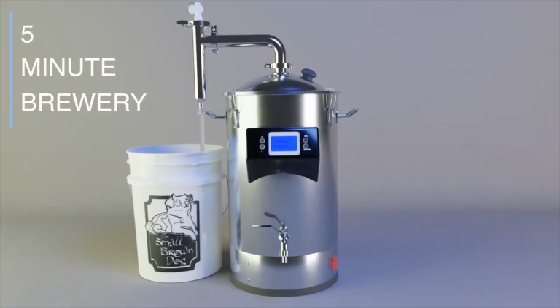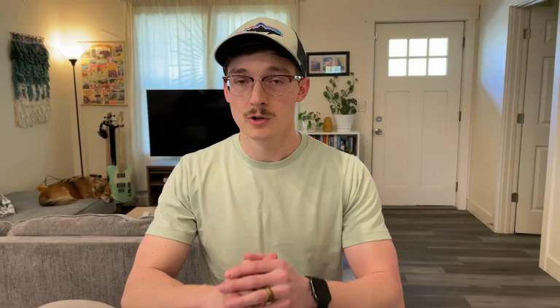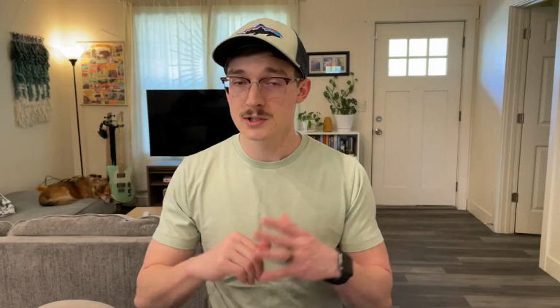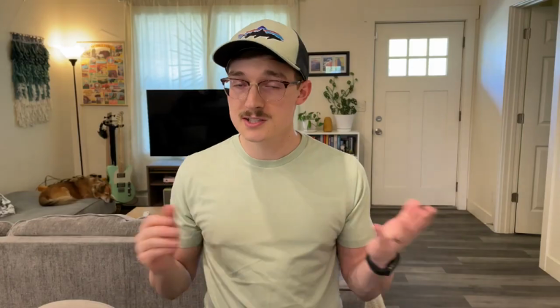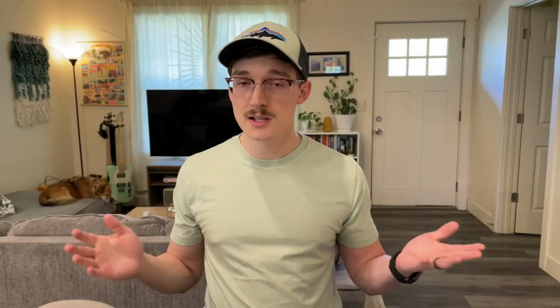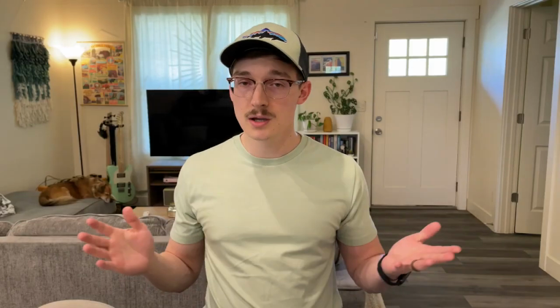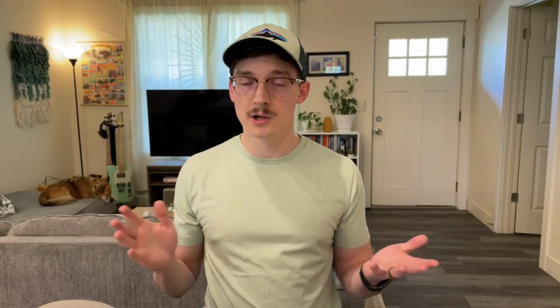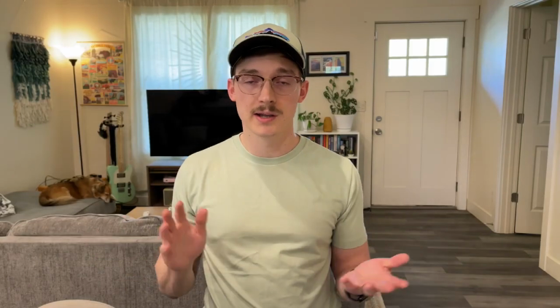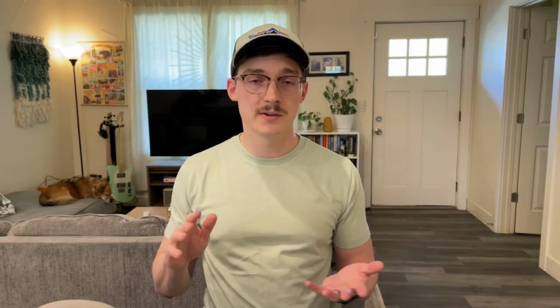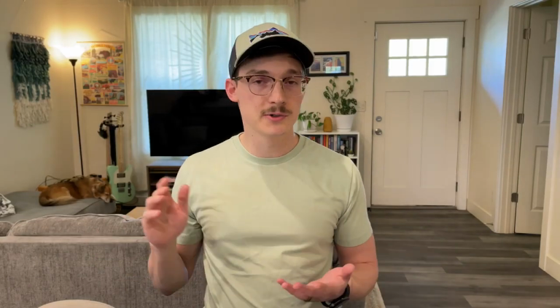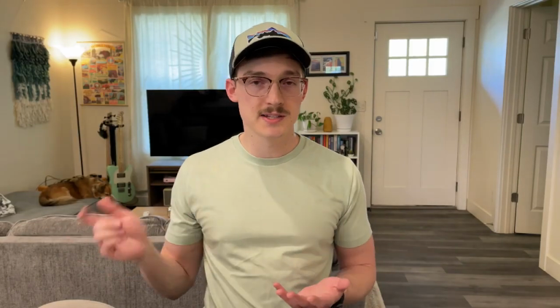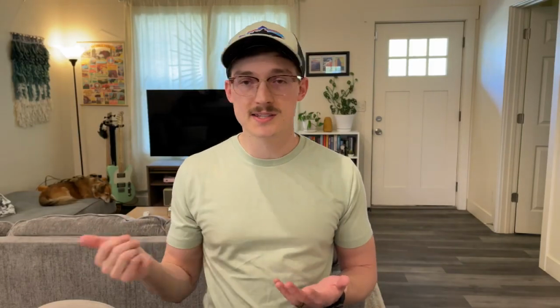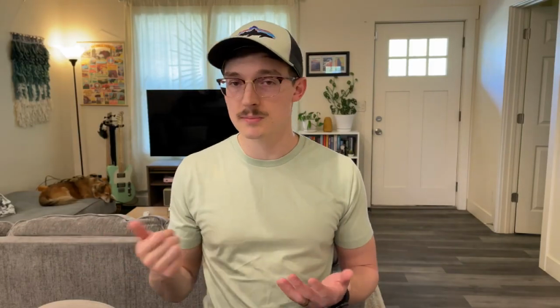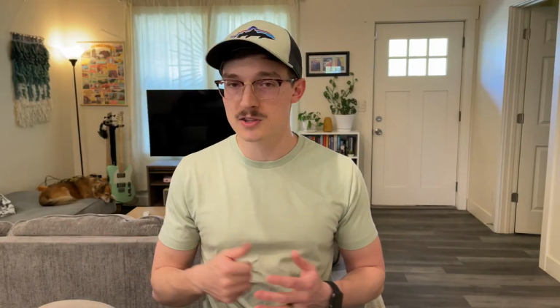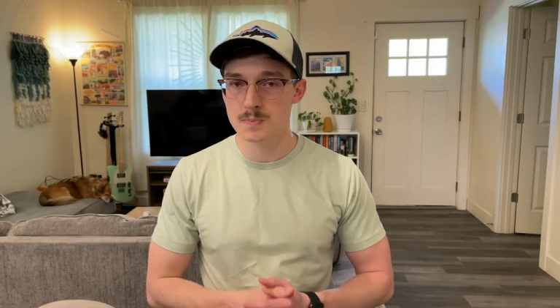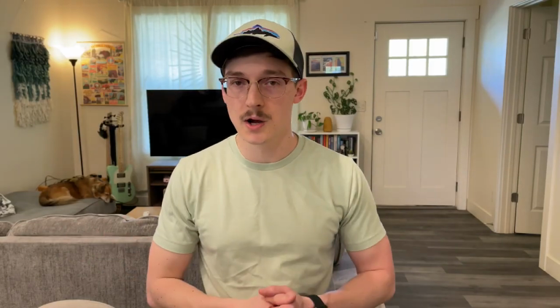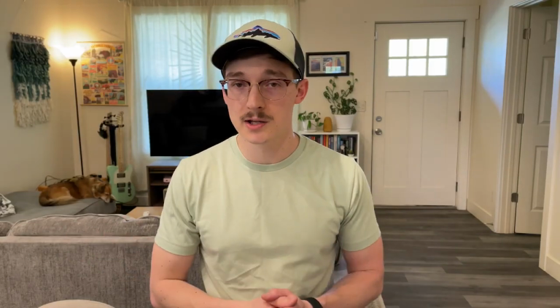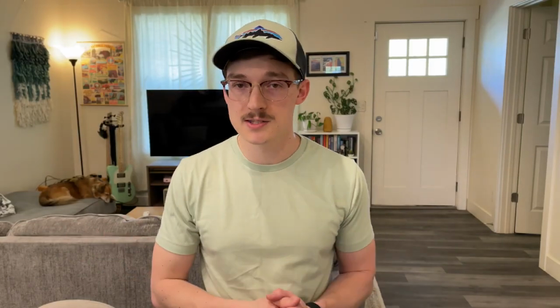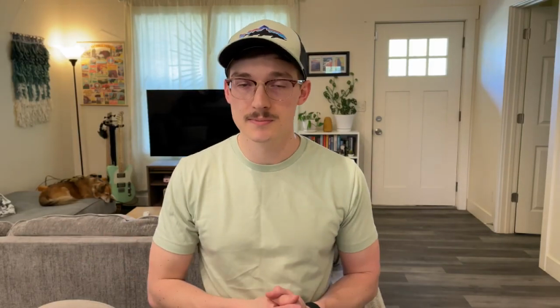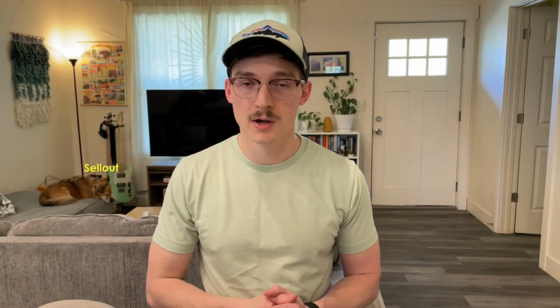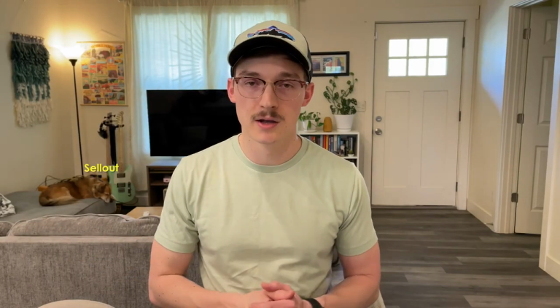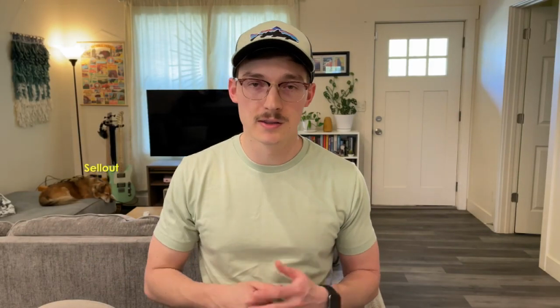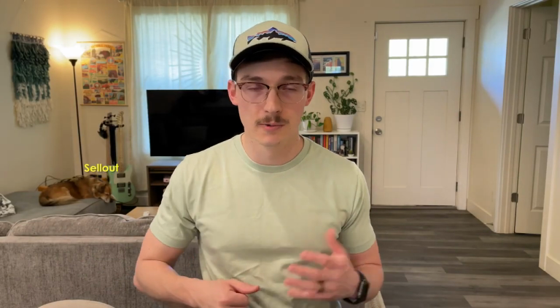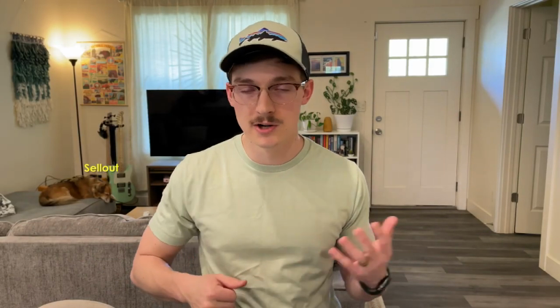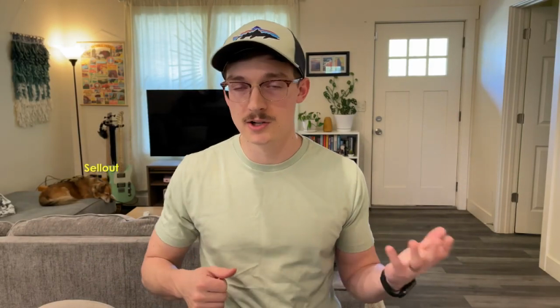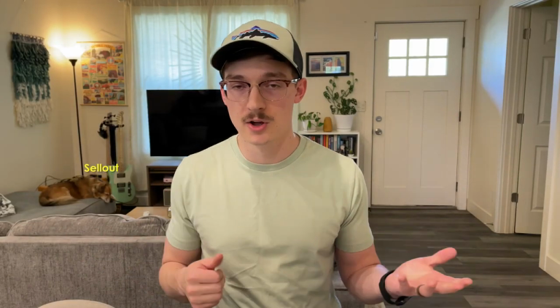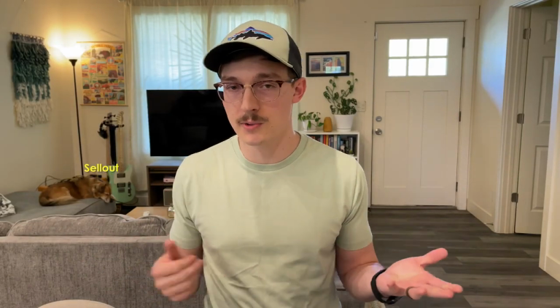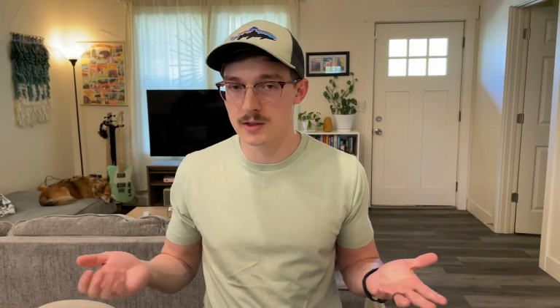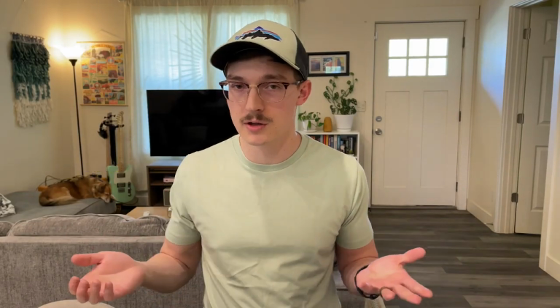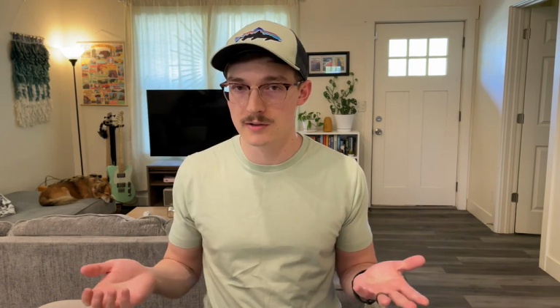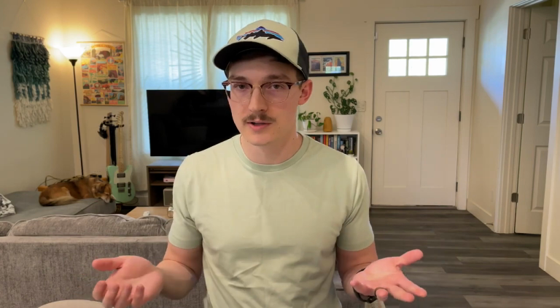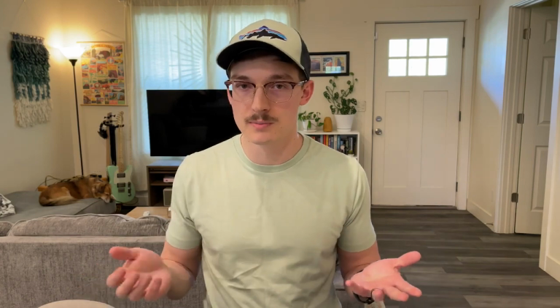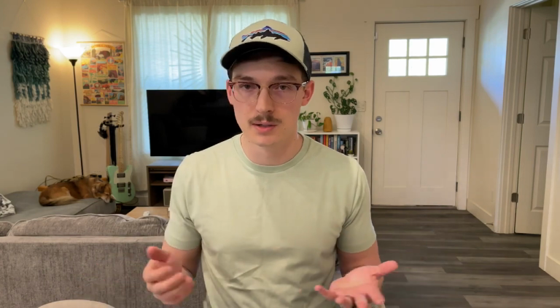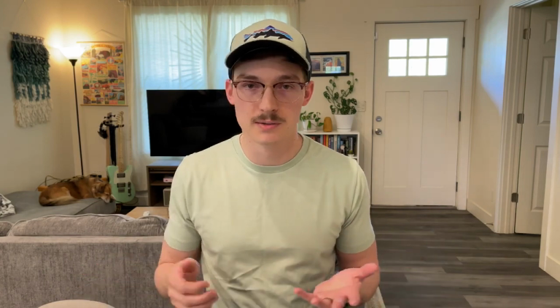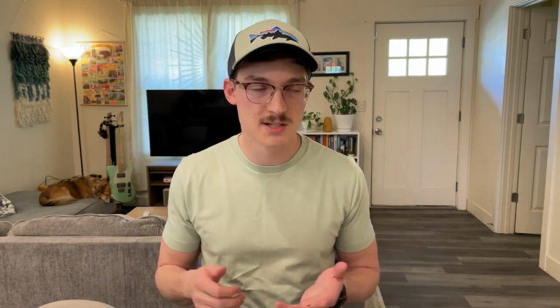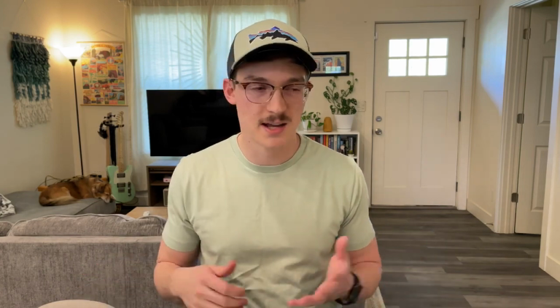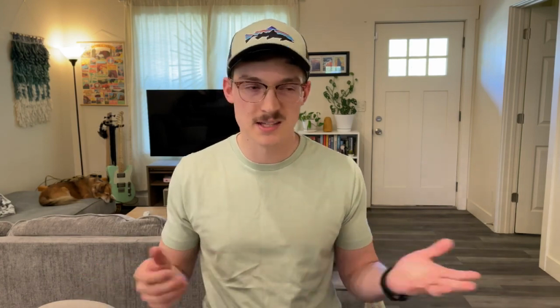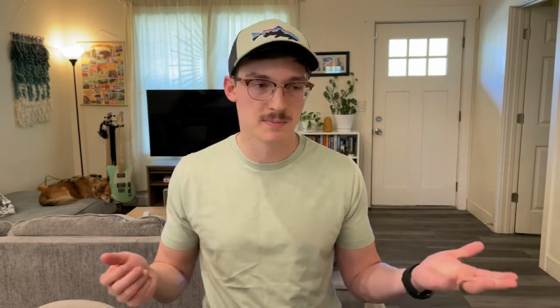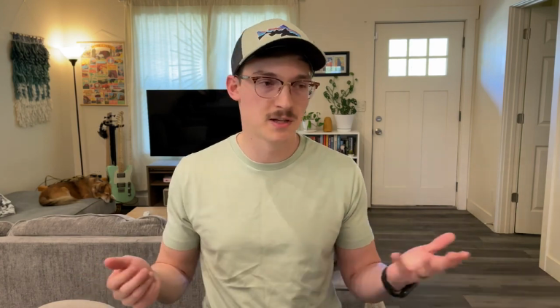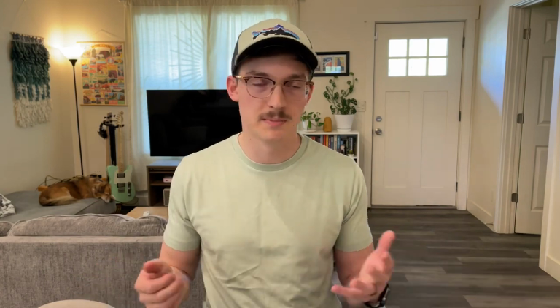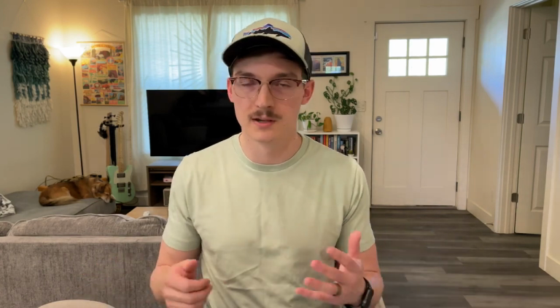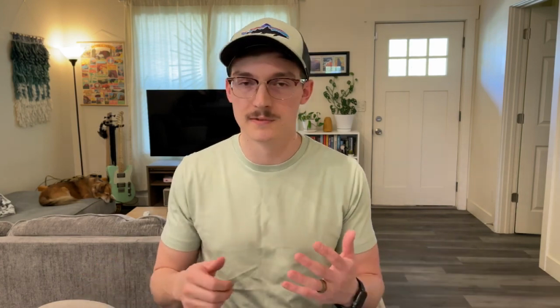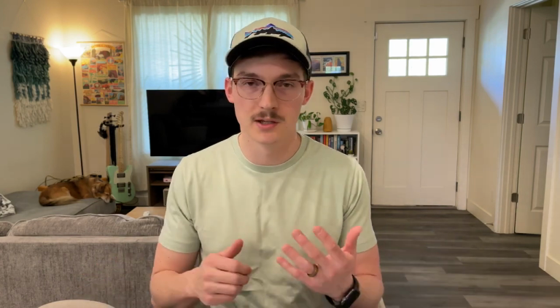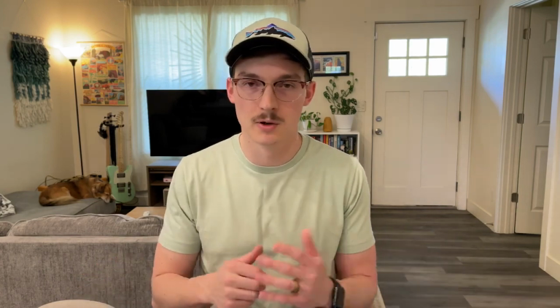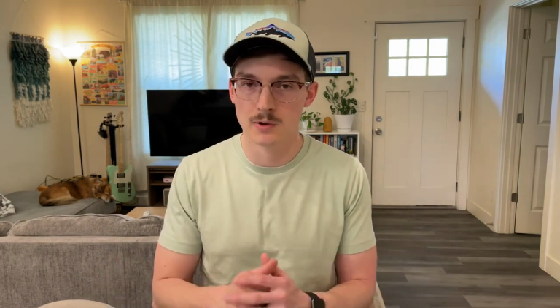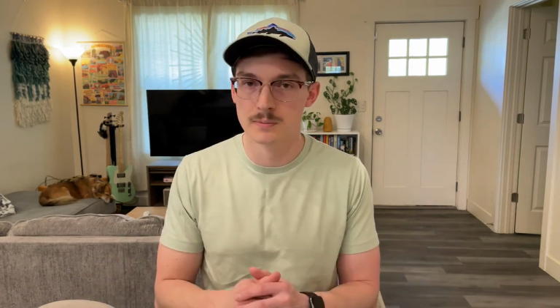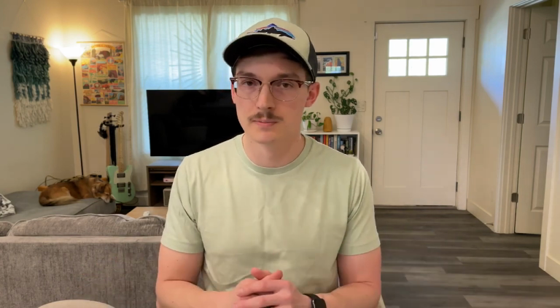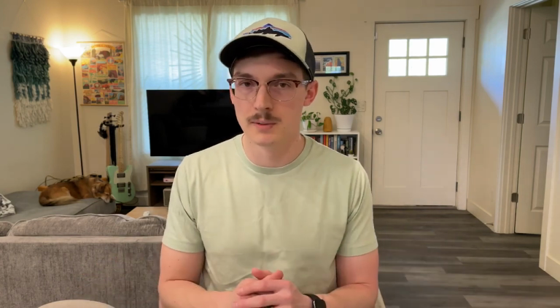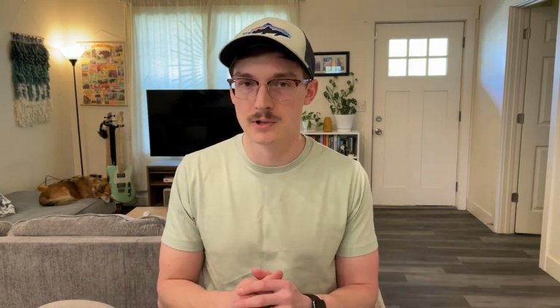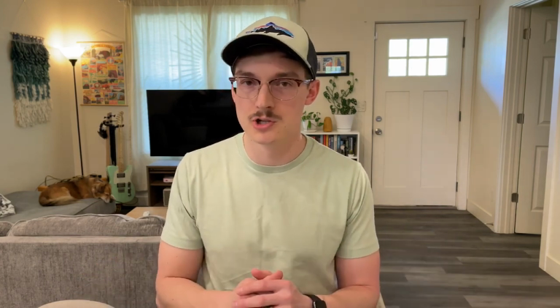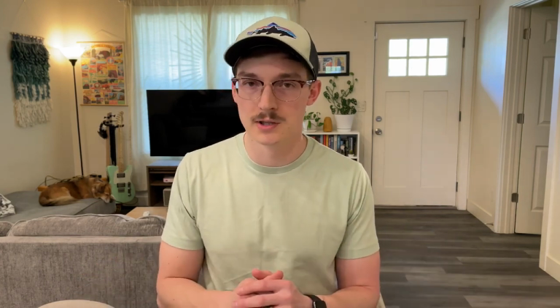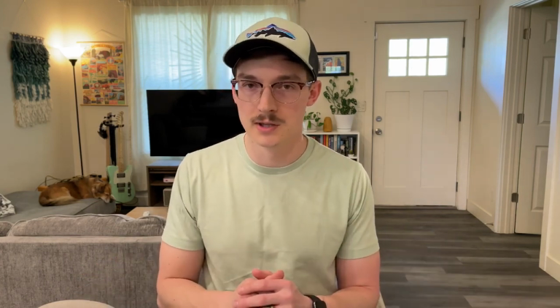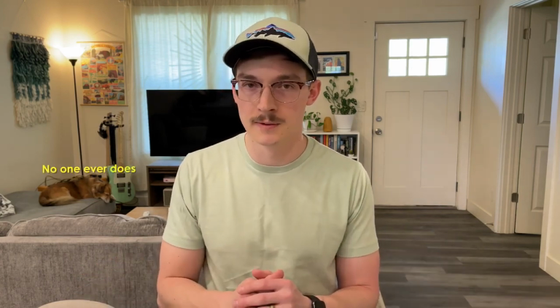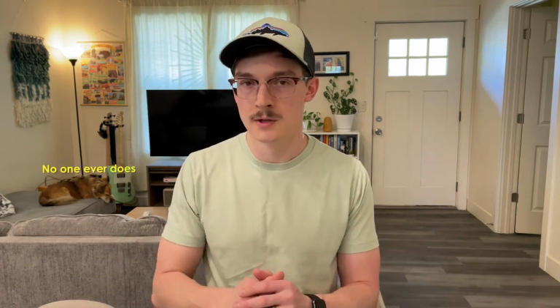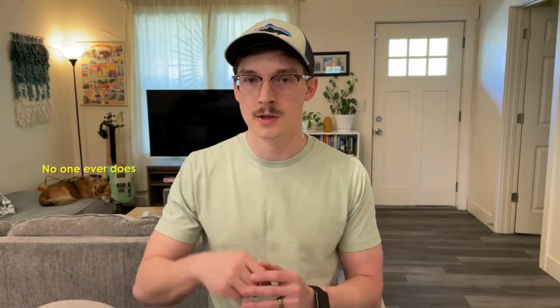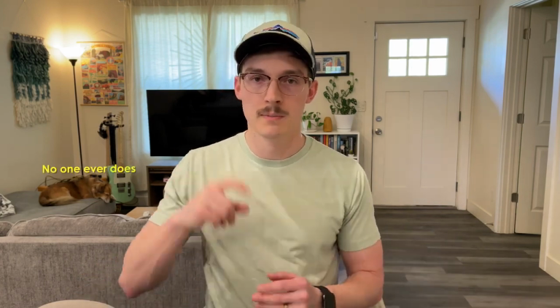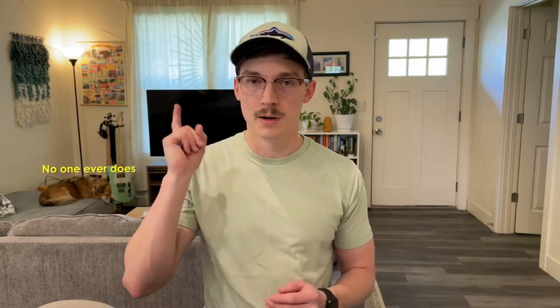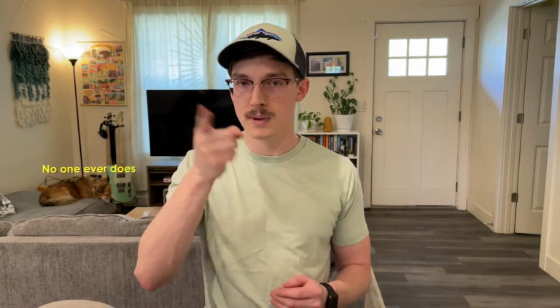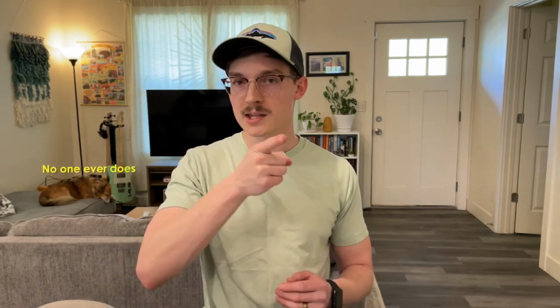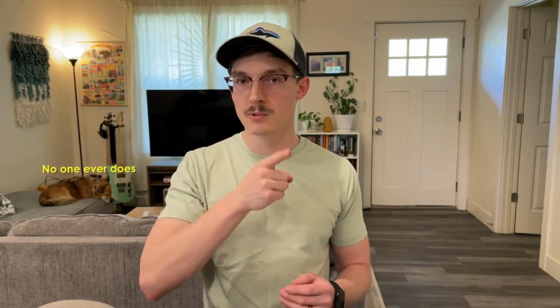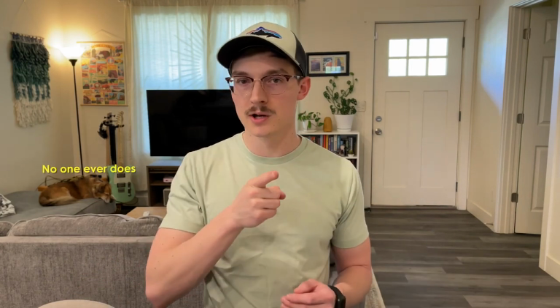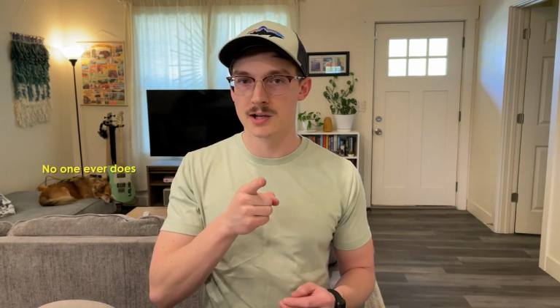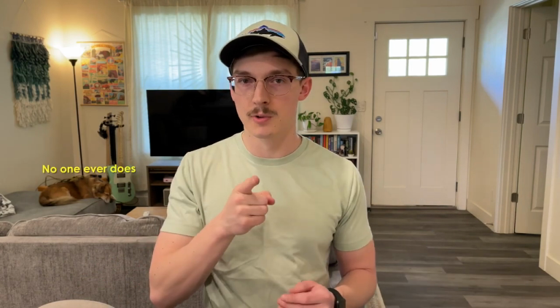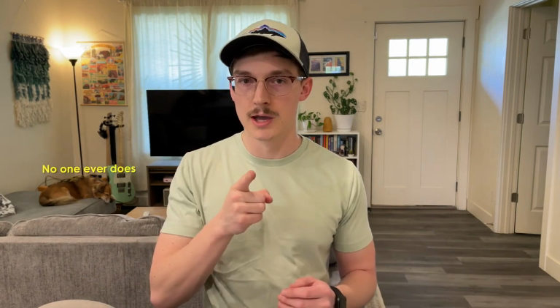Quick disclaimer: Anvil did send me this product. They wanted to know what I thought of it, but didn't ask me to make a video or publish anything — but I'm making one anyways.